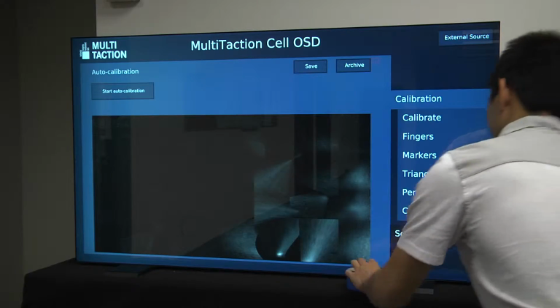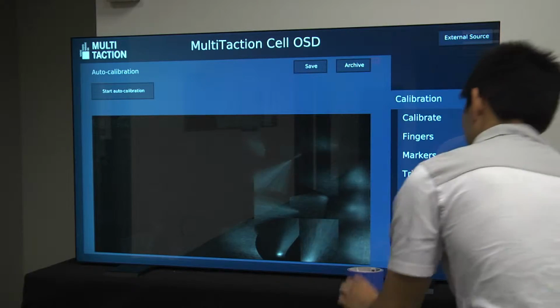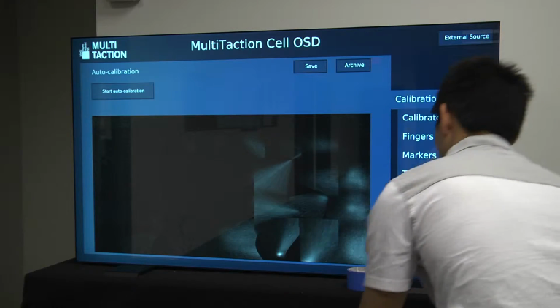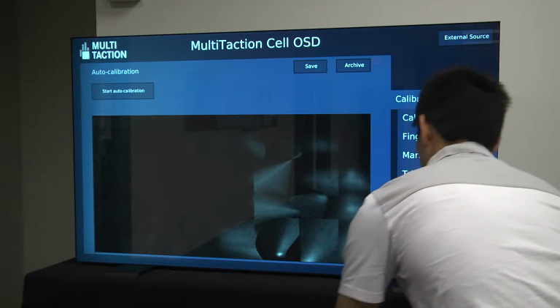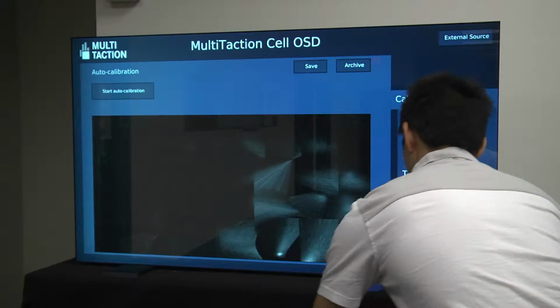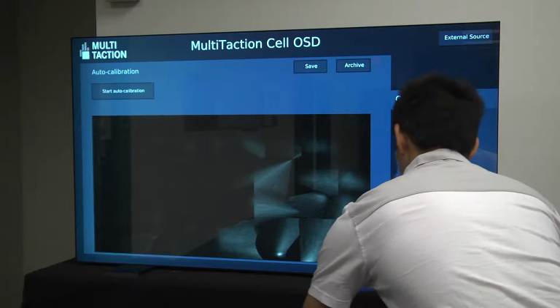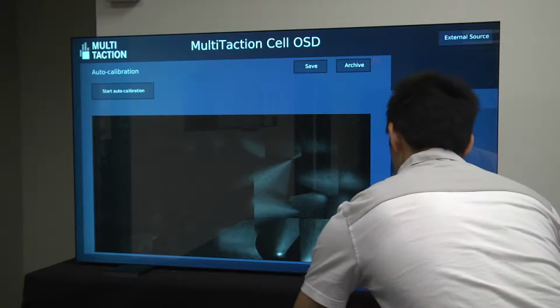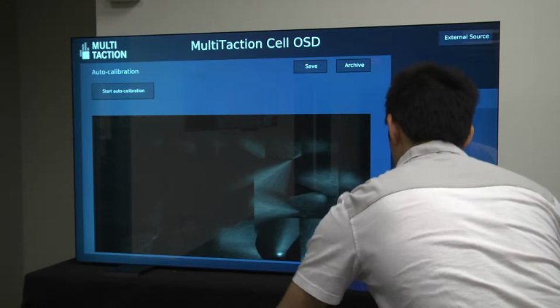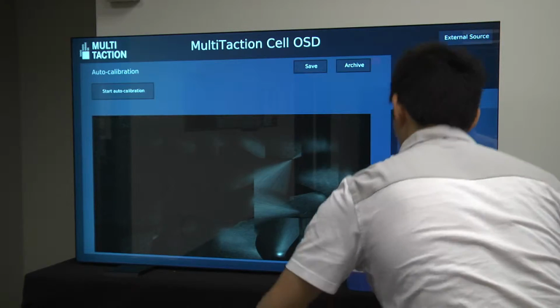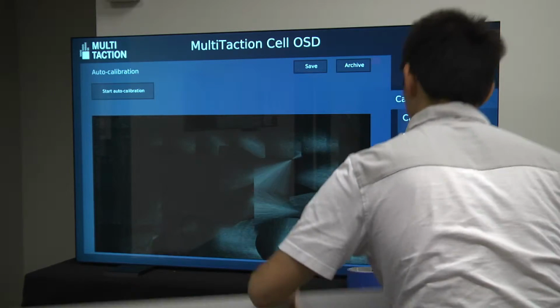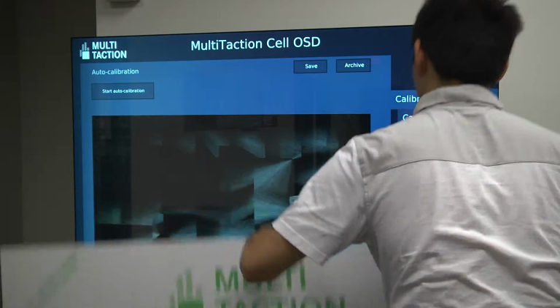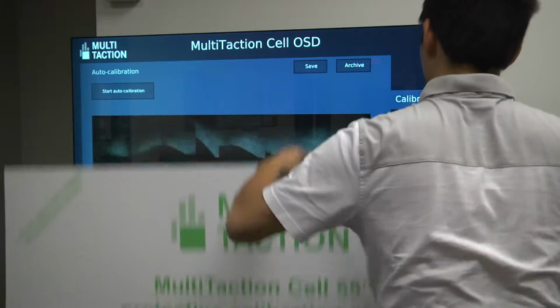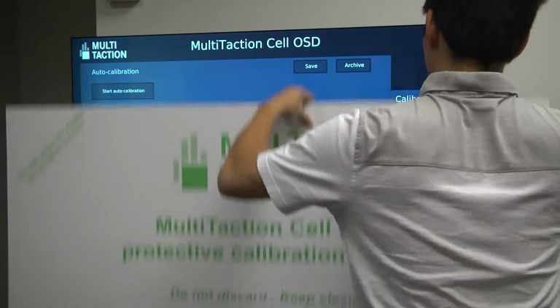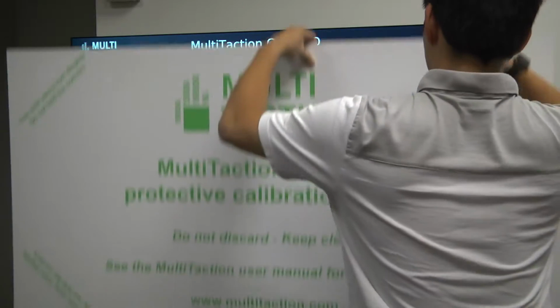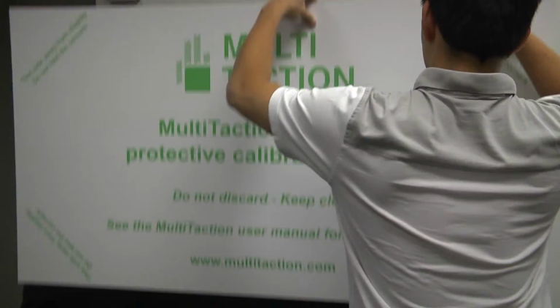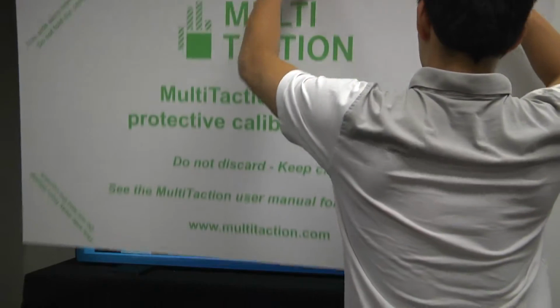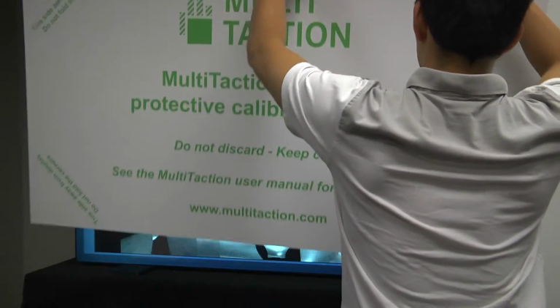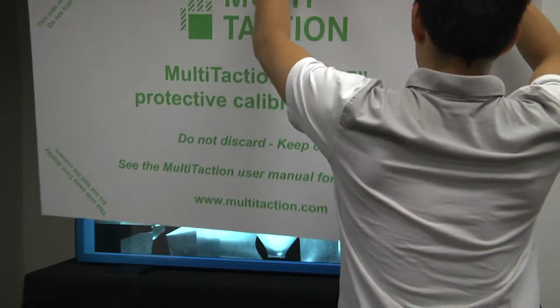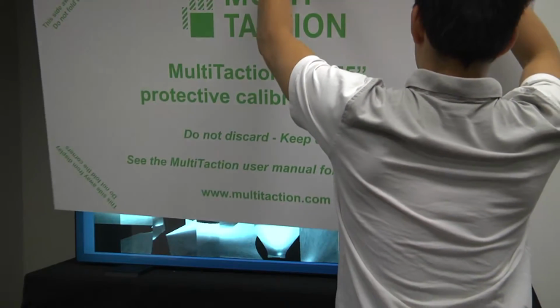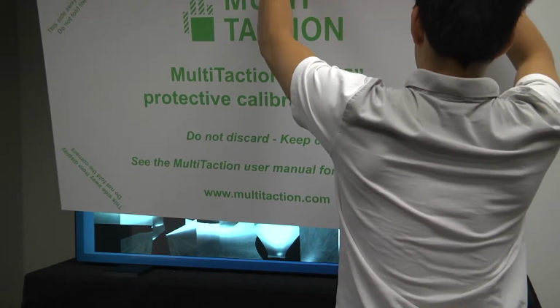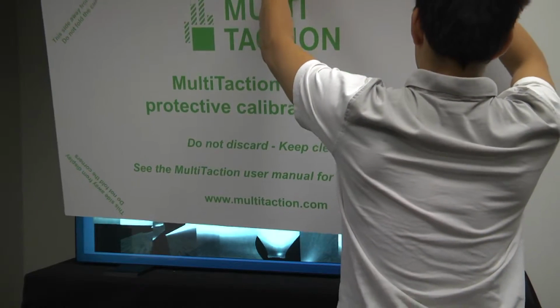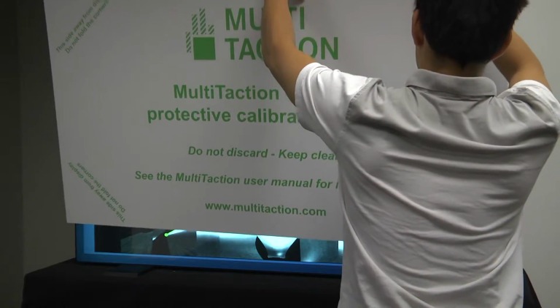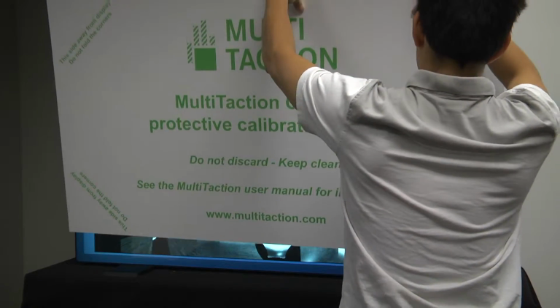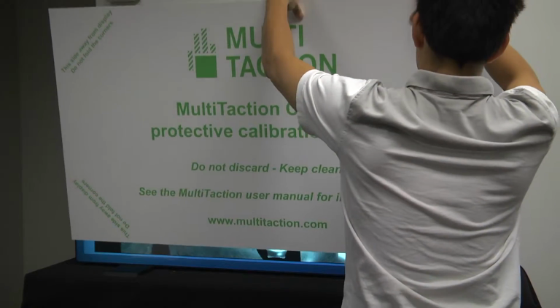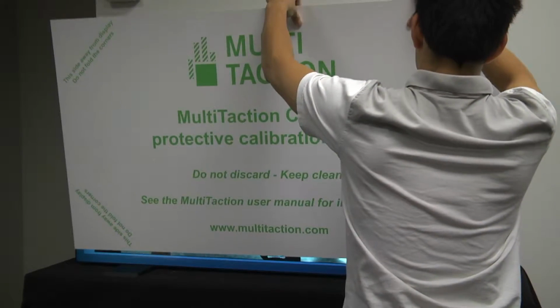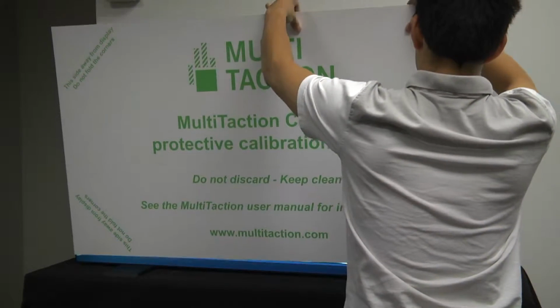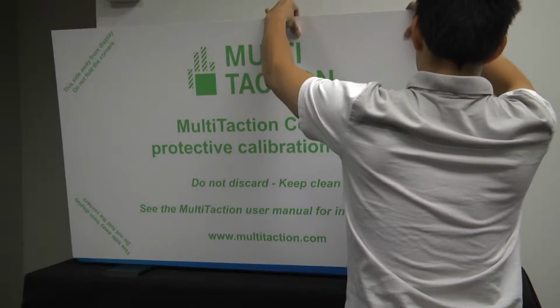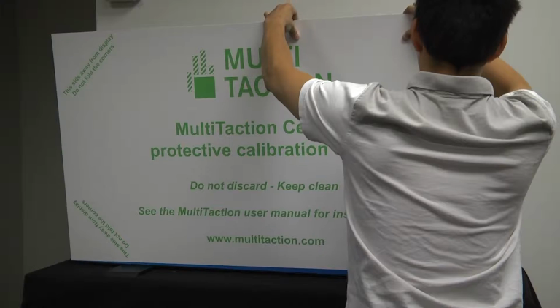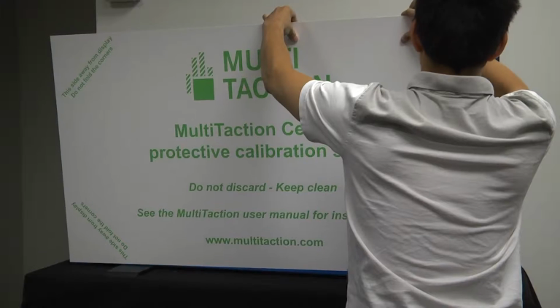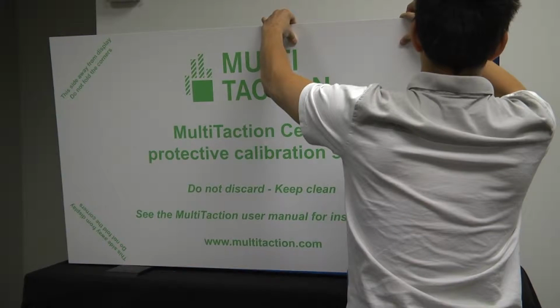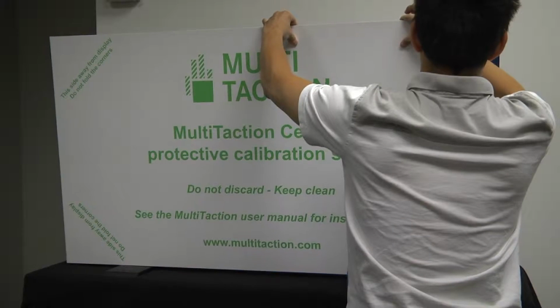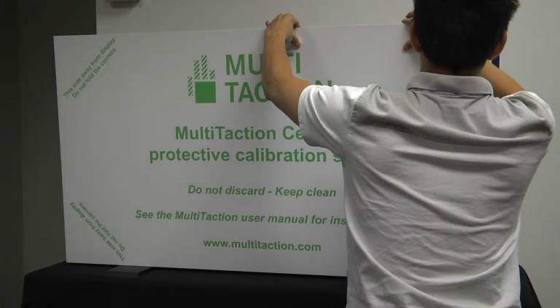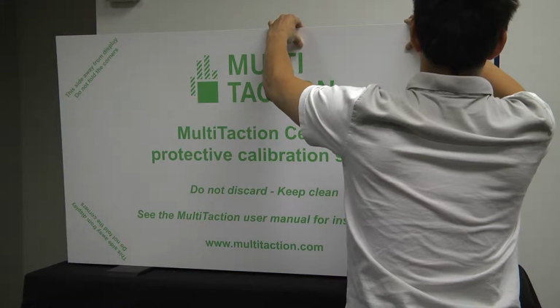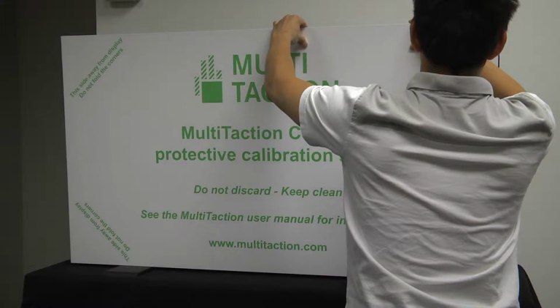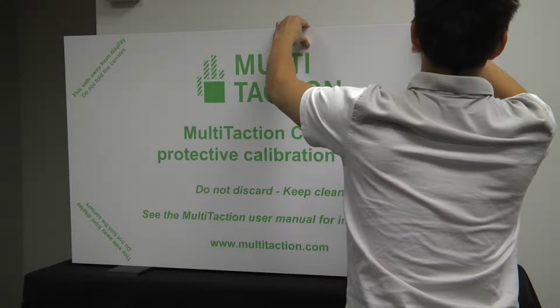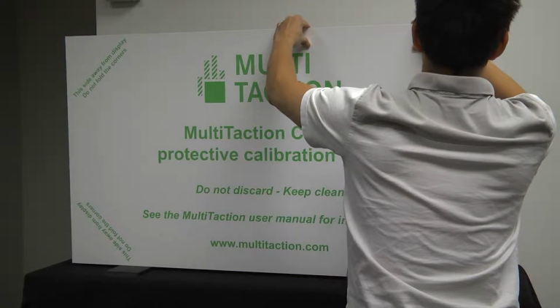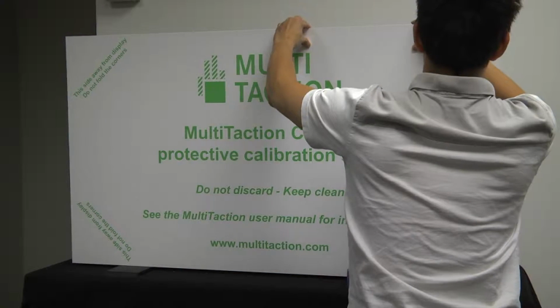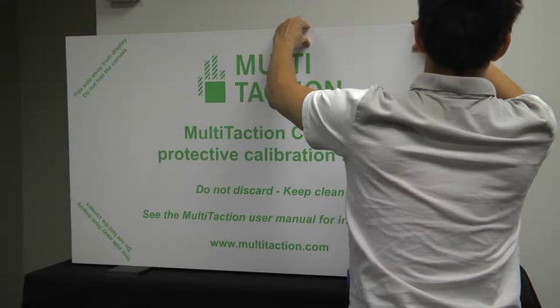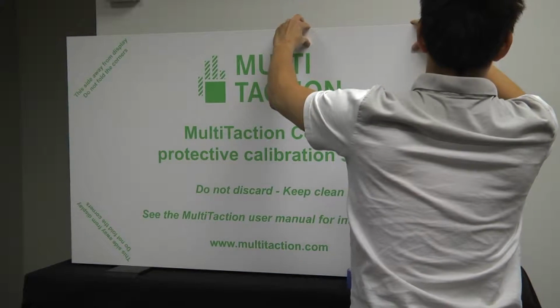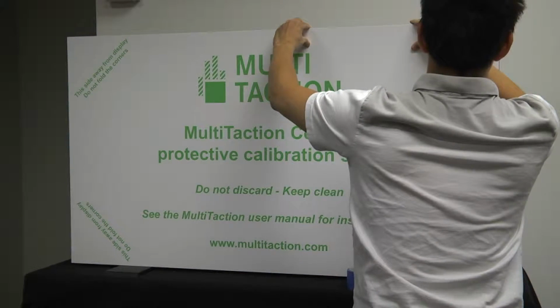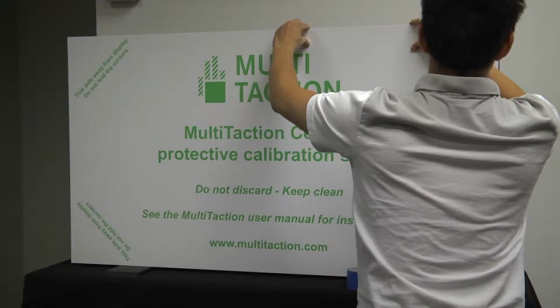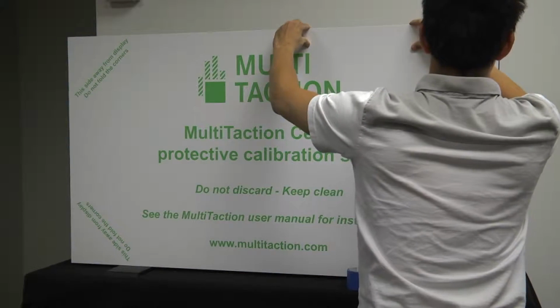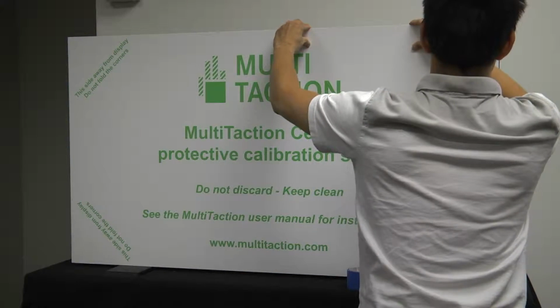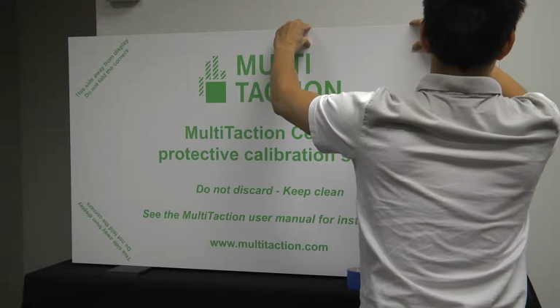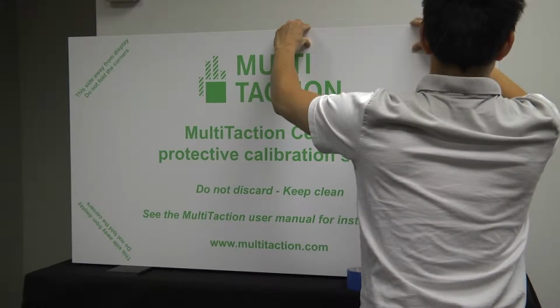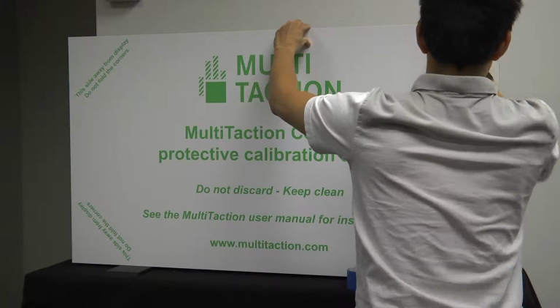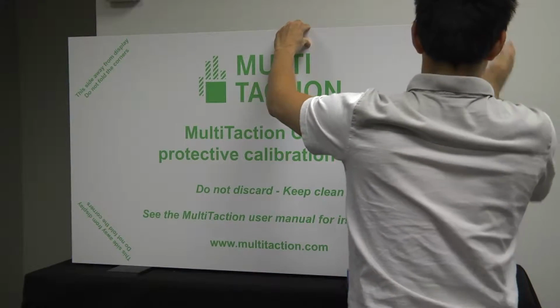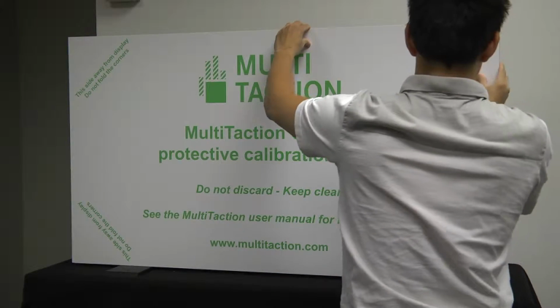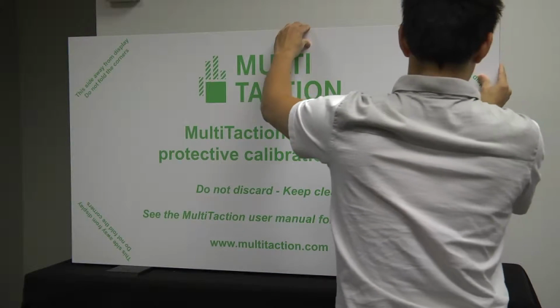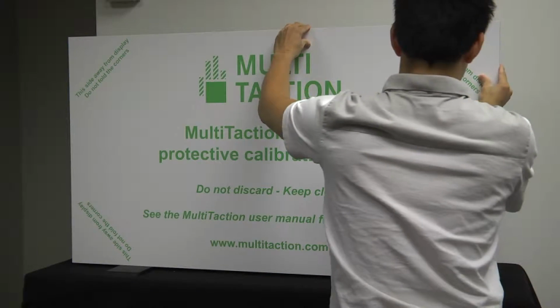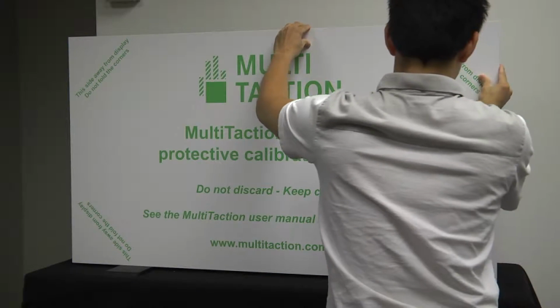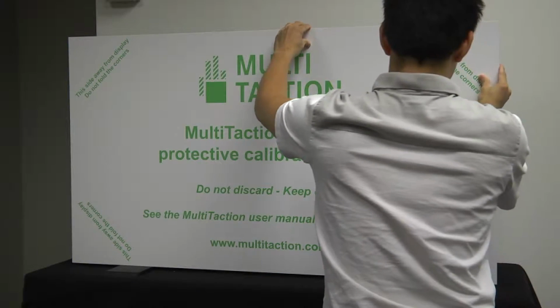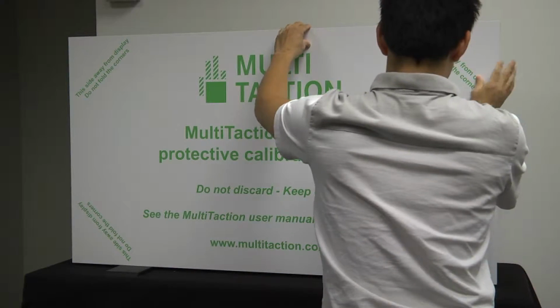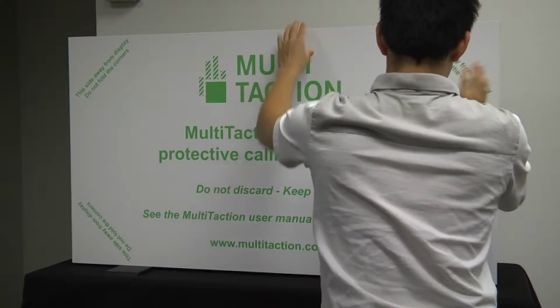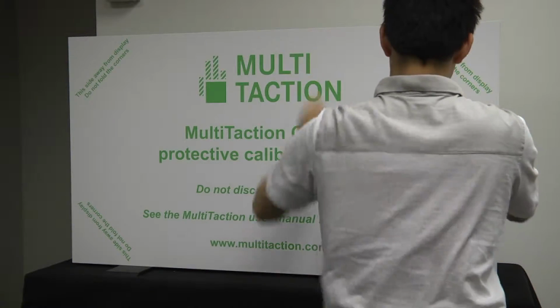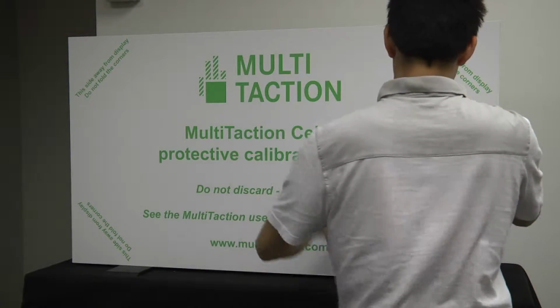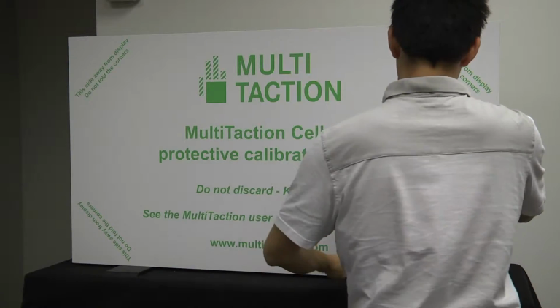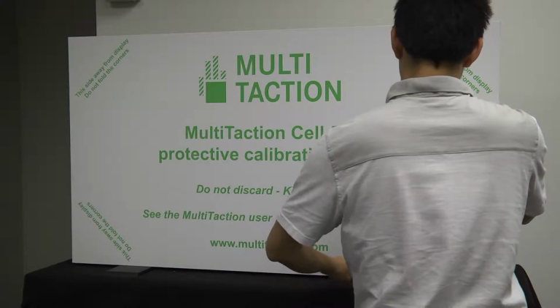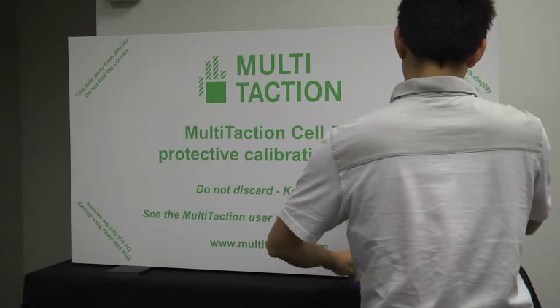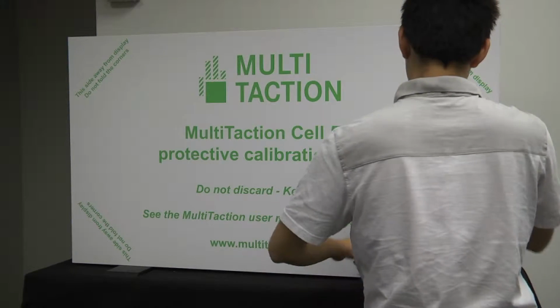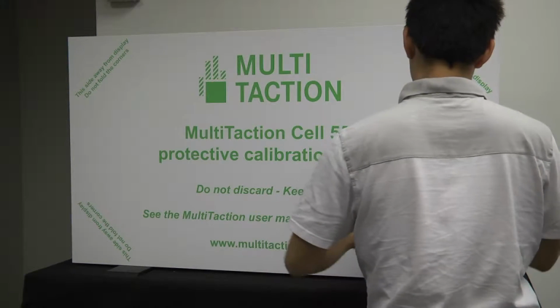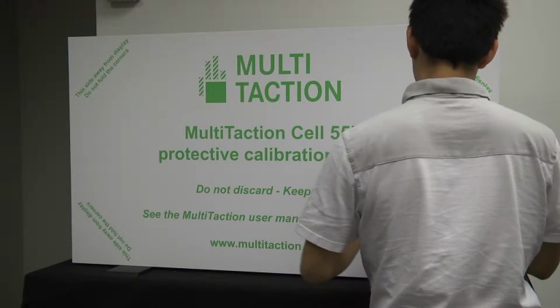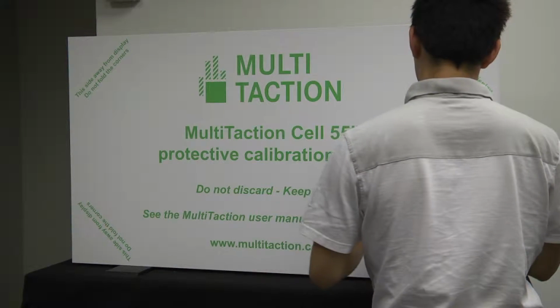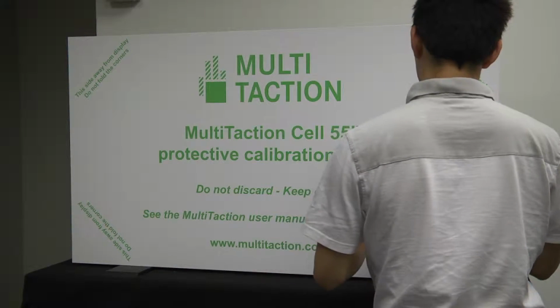I am now going to carefully place the calibration sheet on the display and tape it down. I will also check that there are no gaps where any external light could seep in.